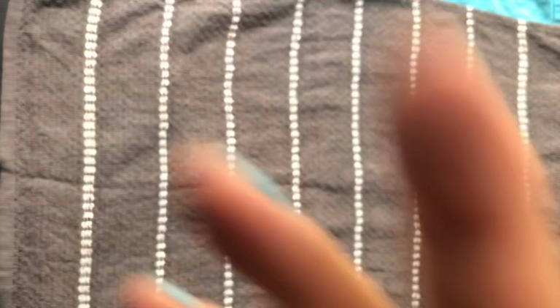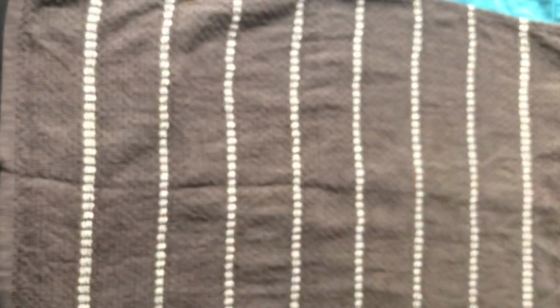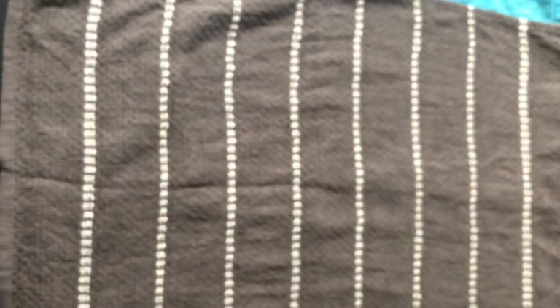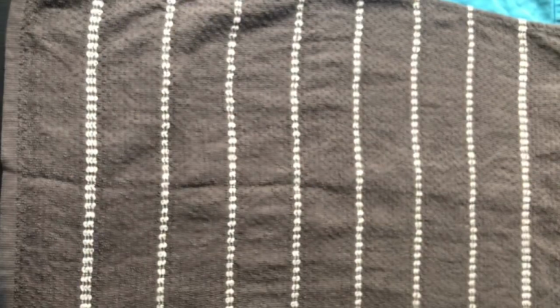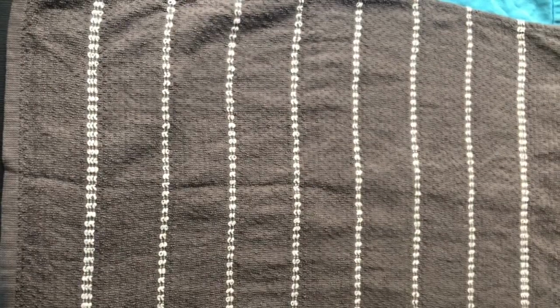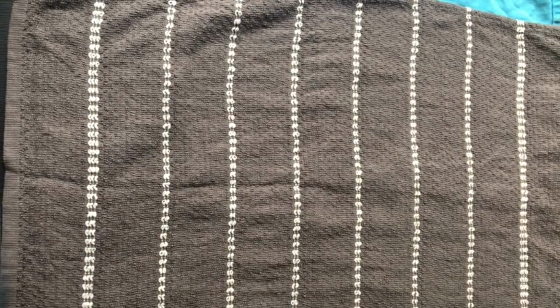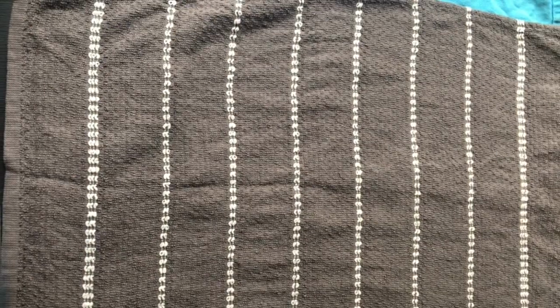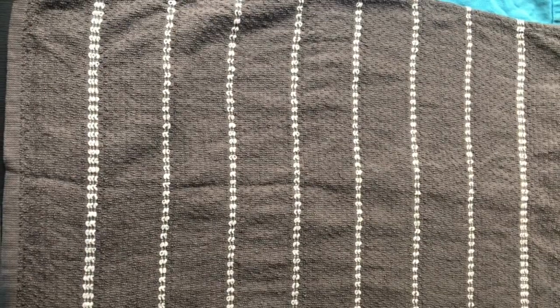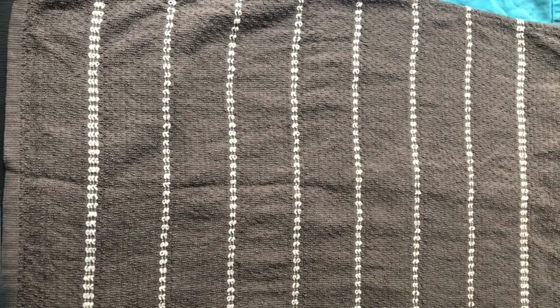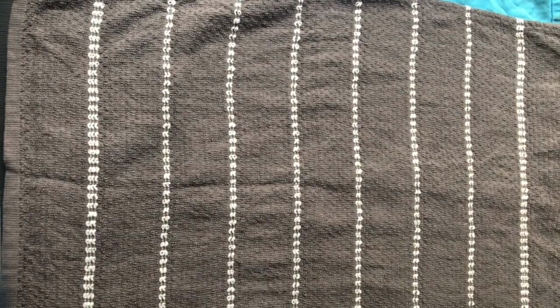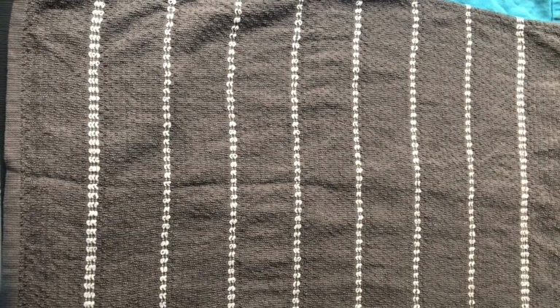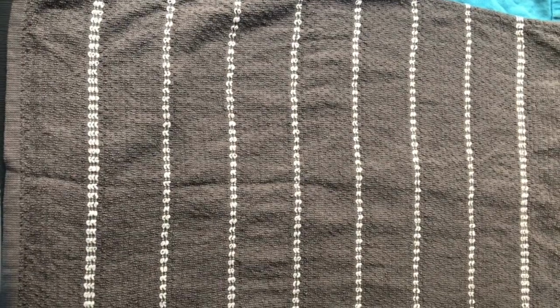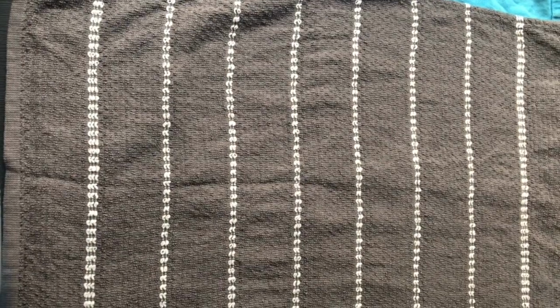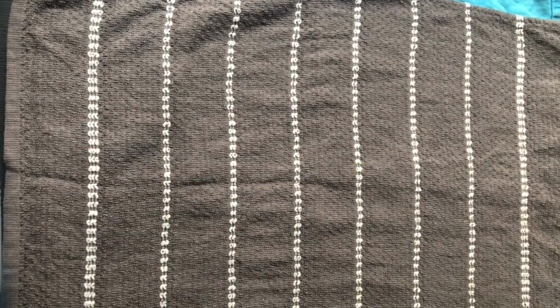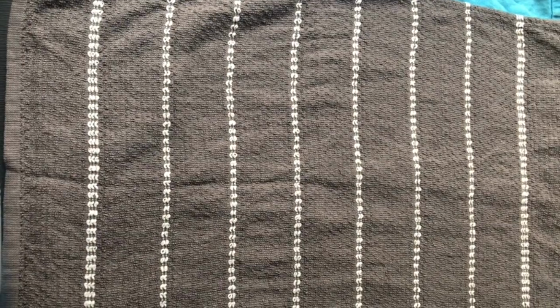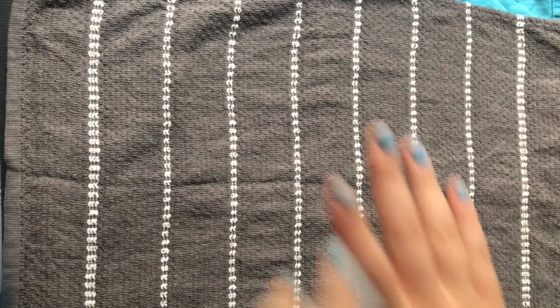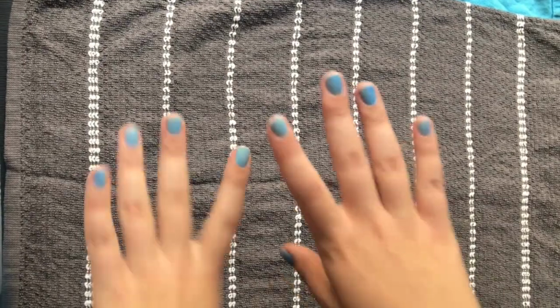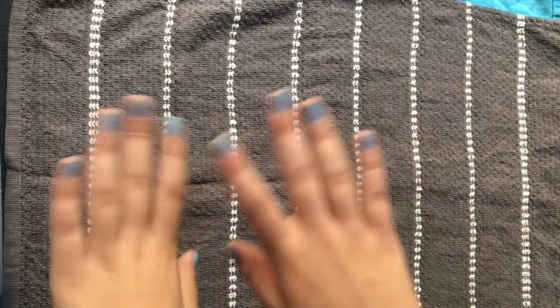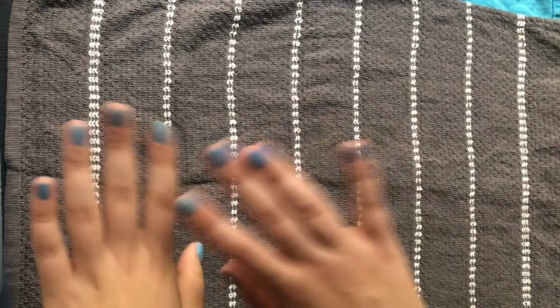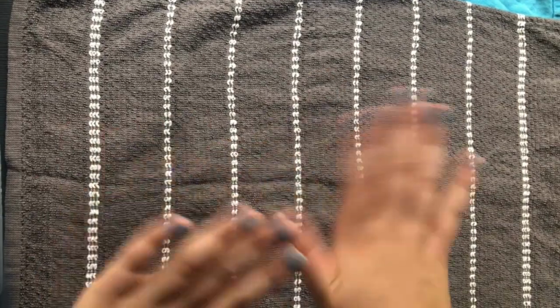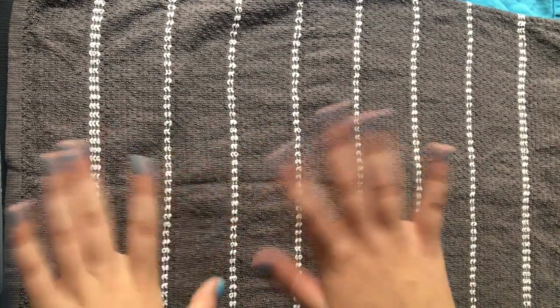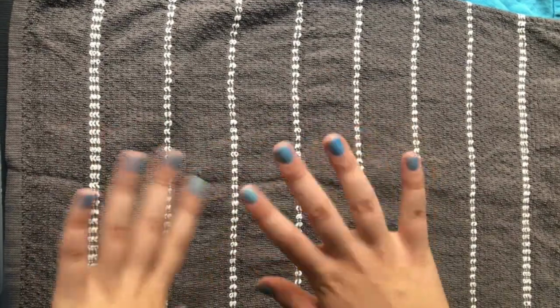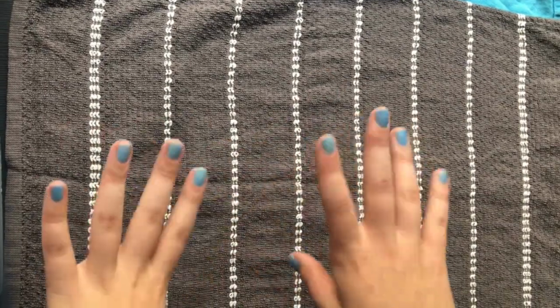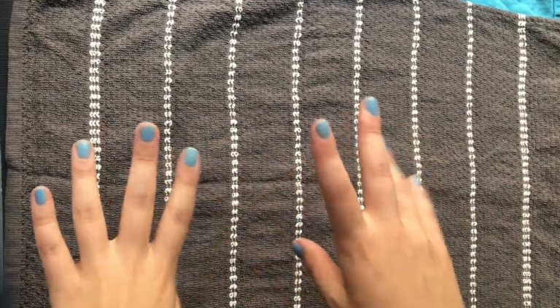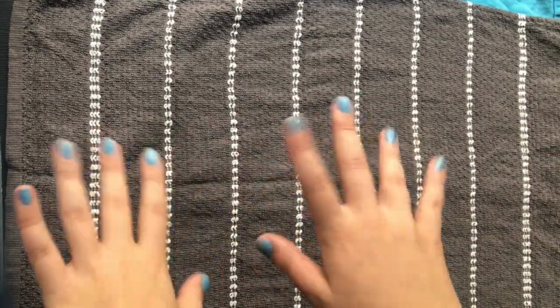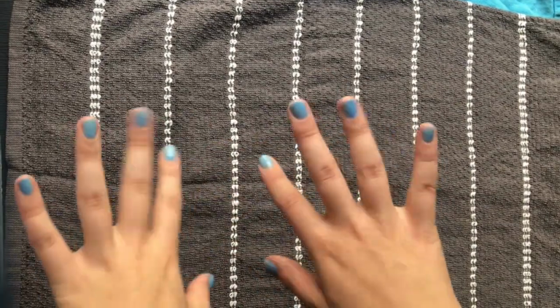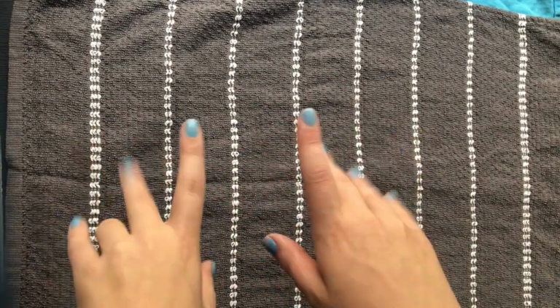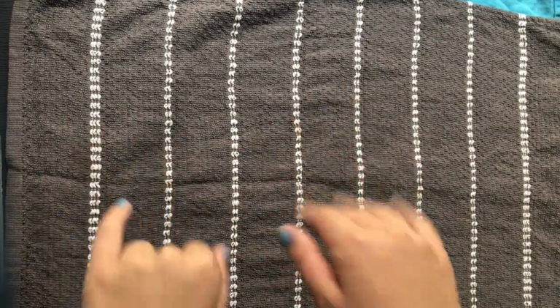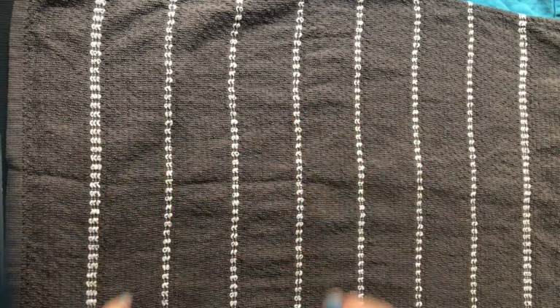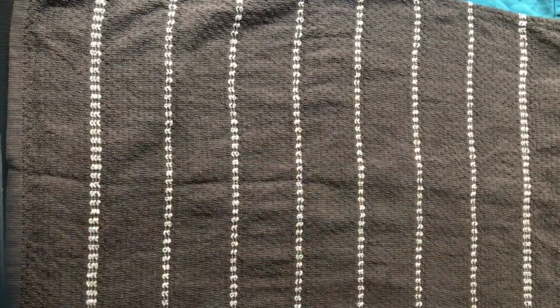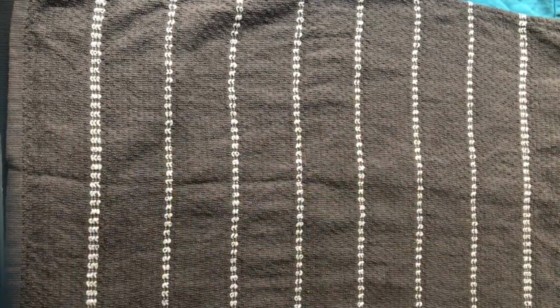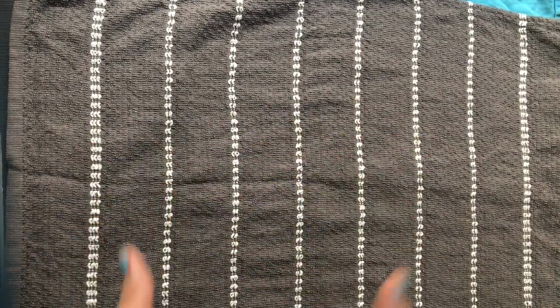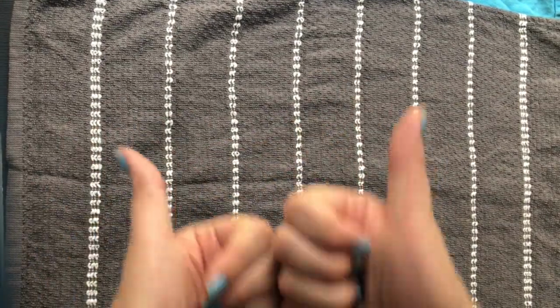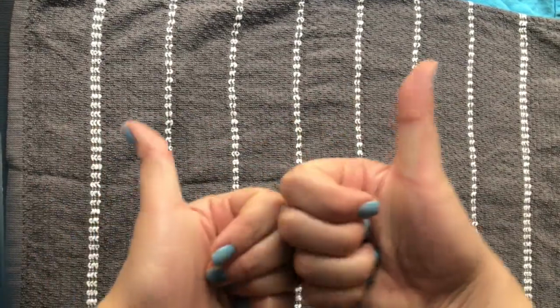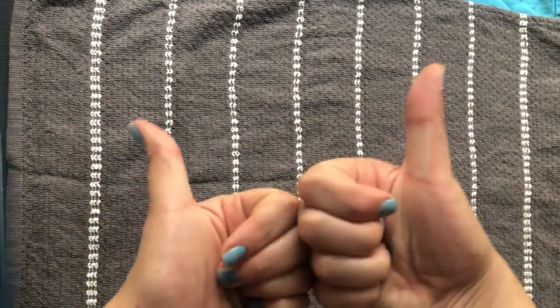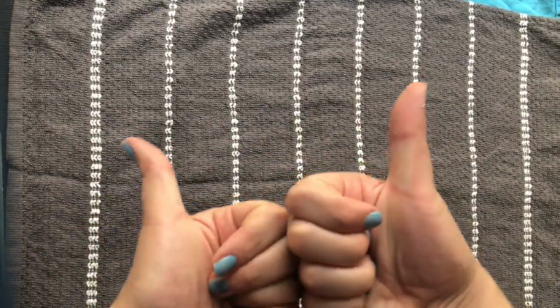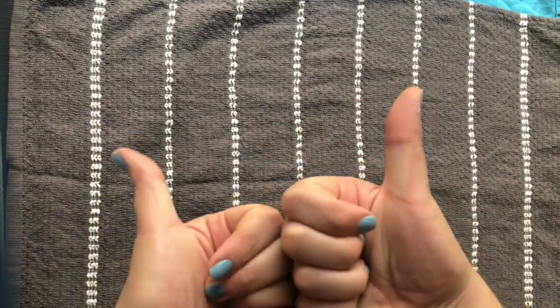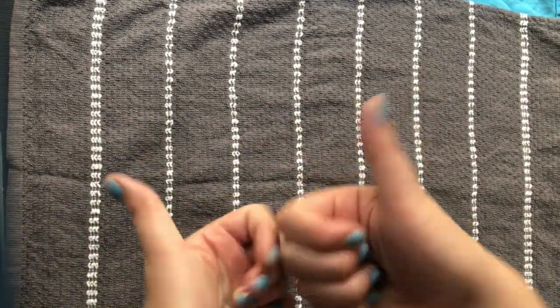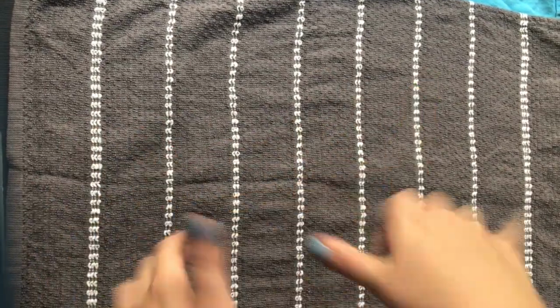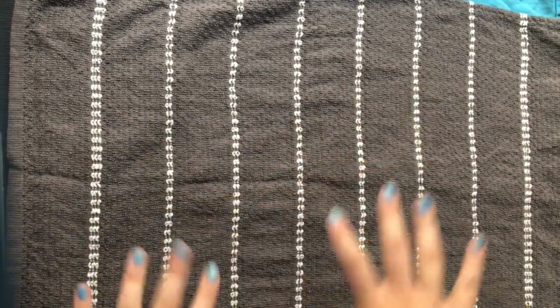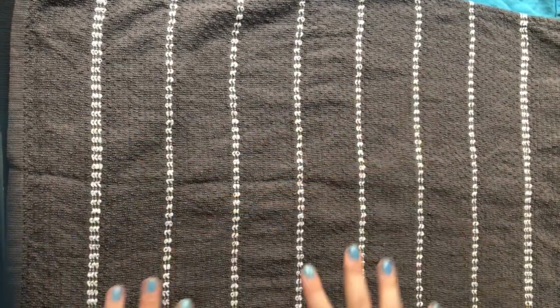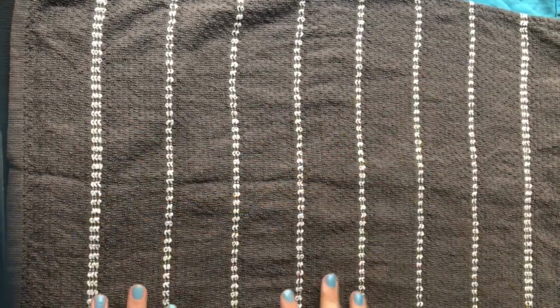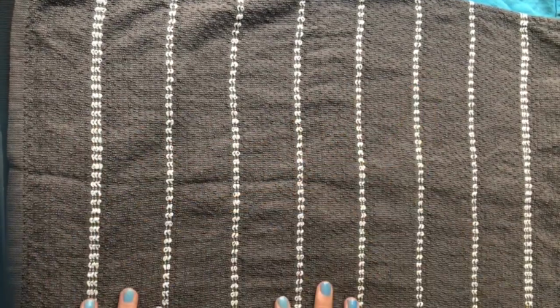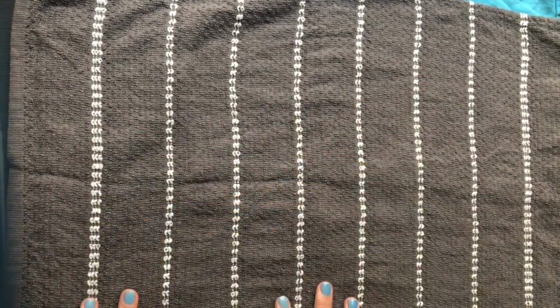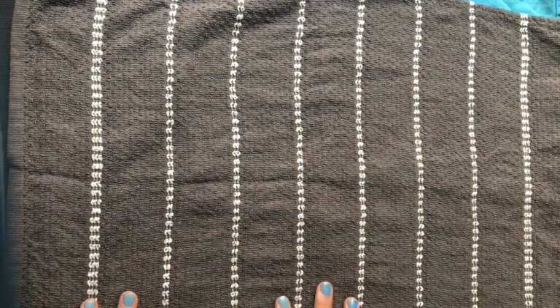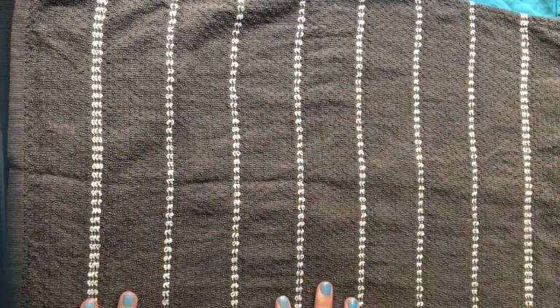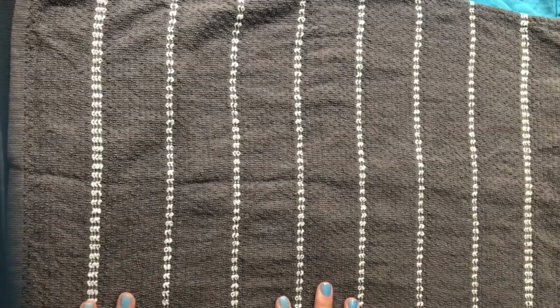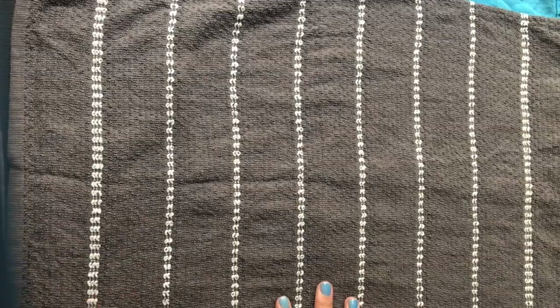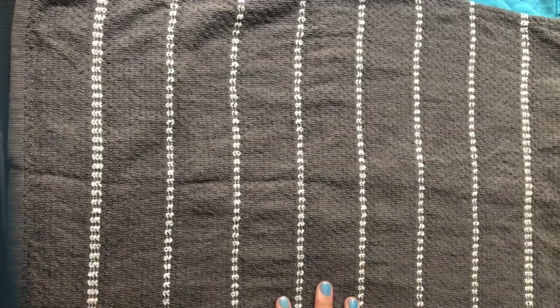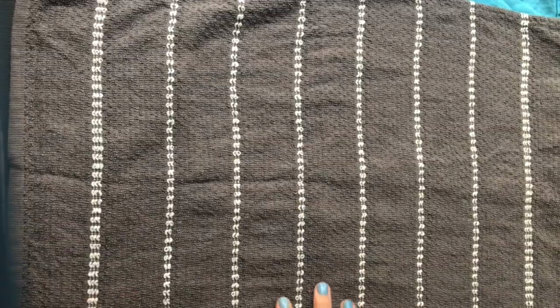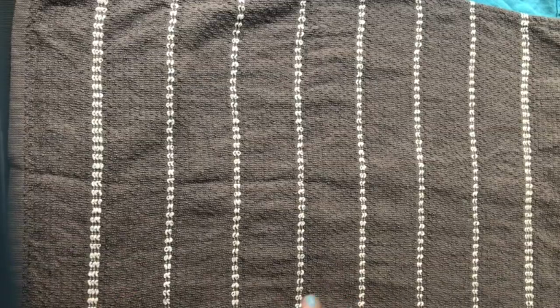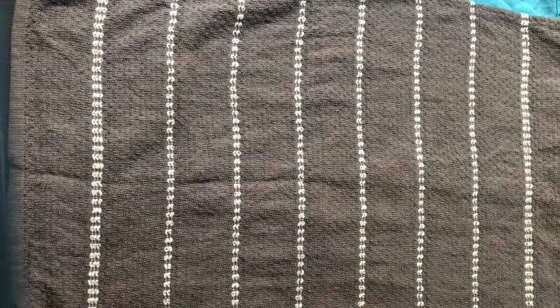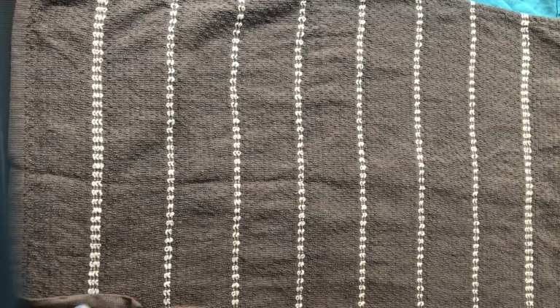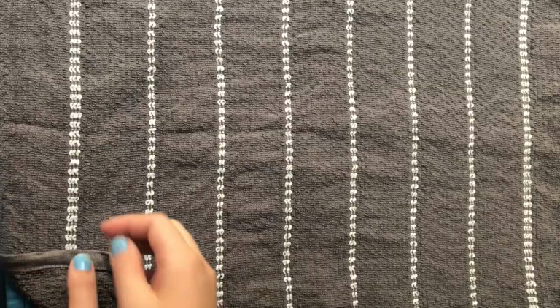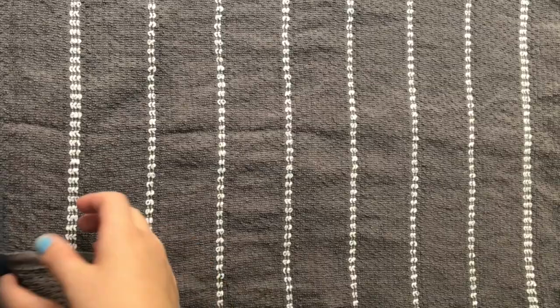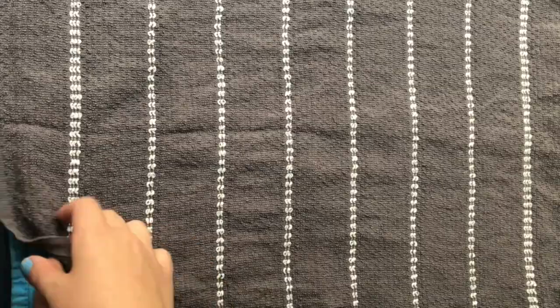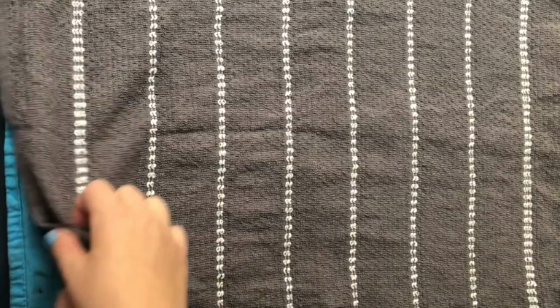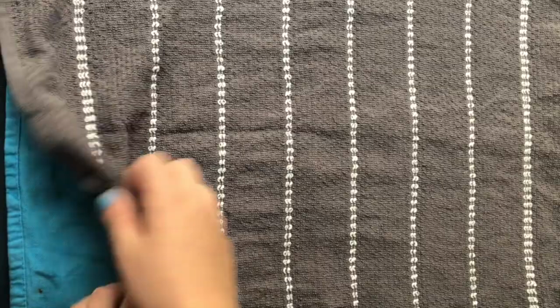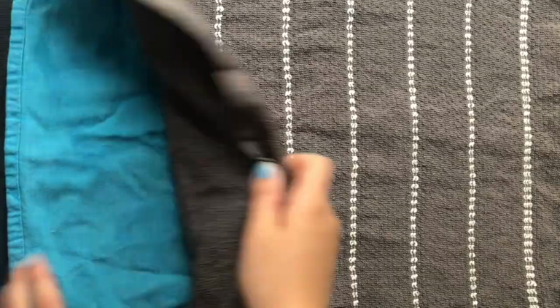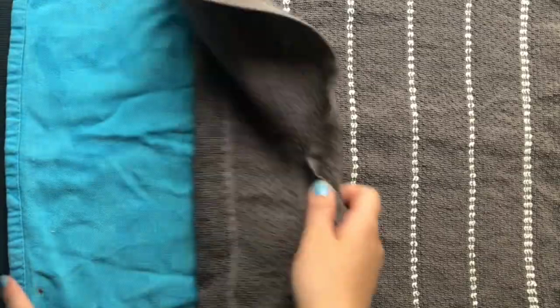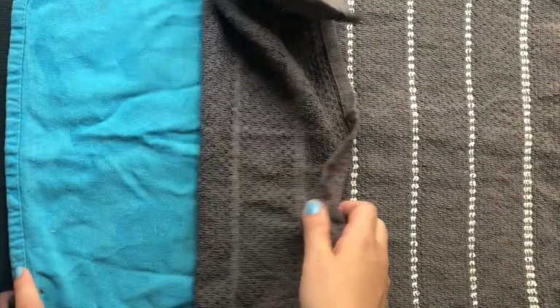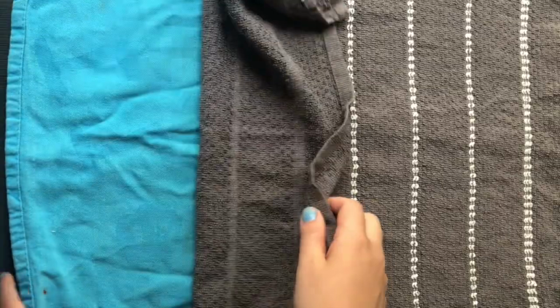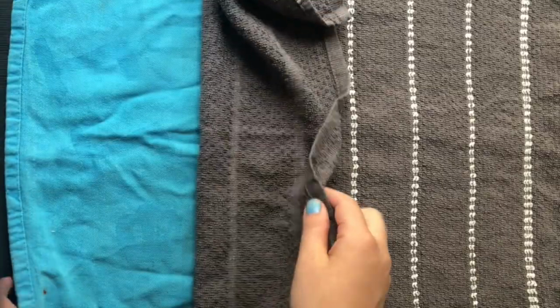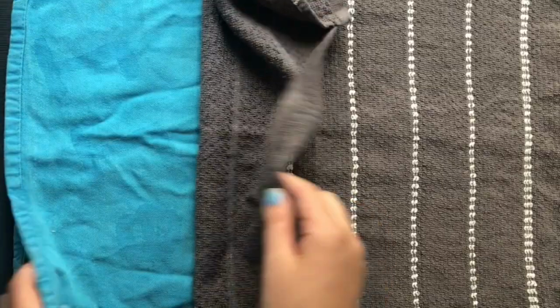Hello everyone! Welcome back to a new paint by numbers video. I hope you're all doing okay.